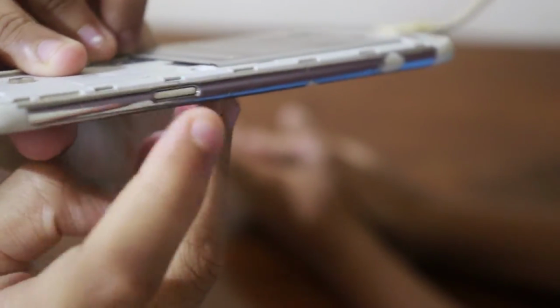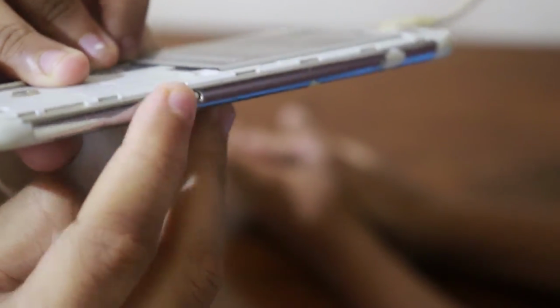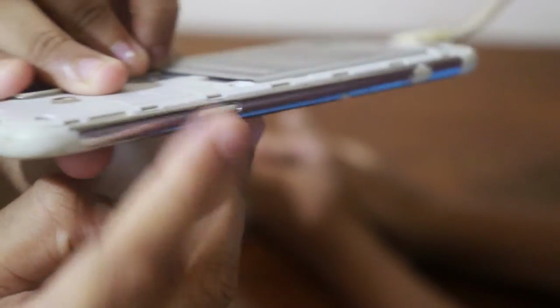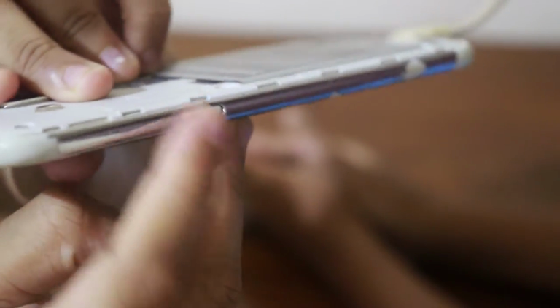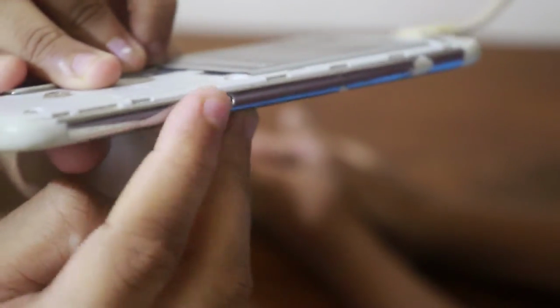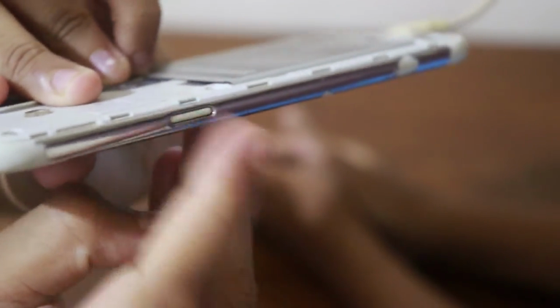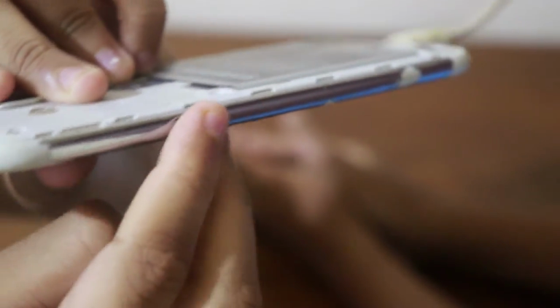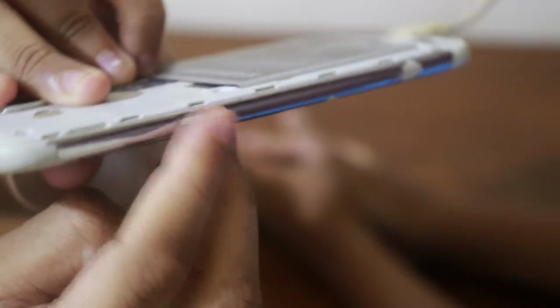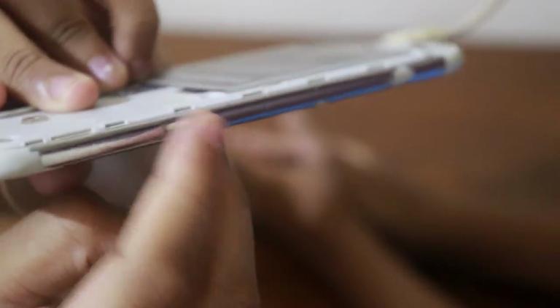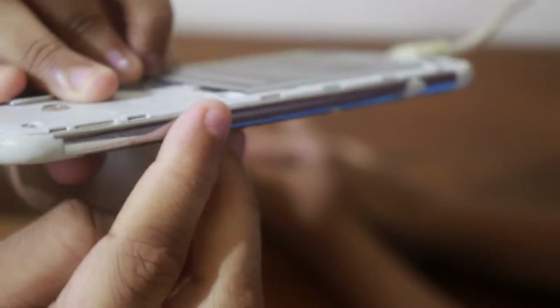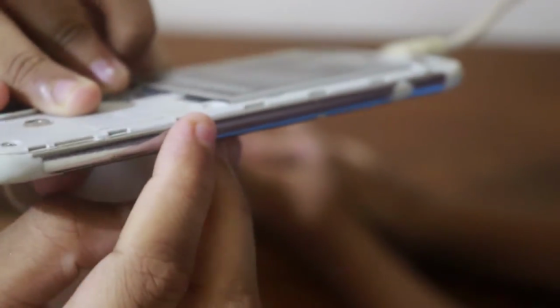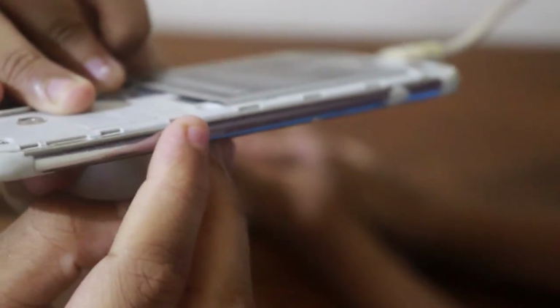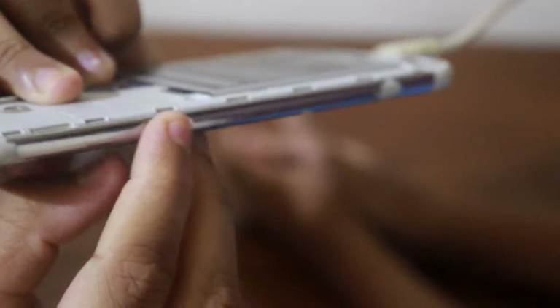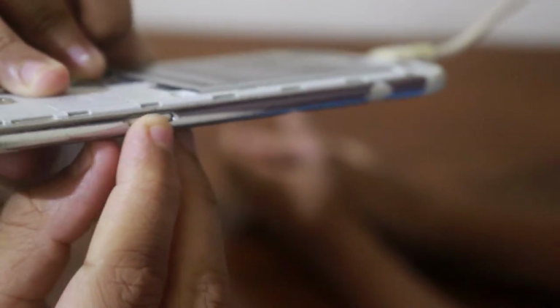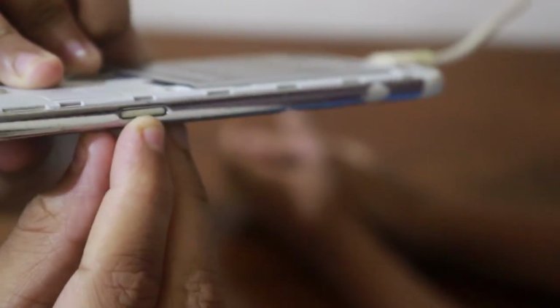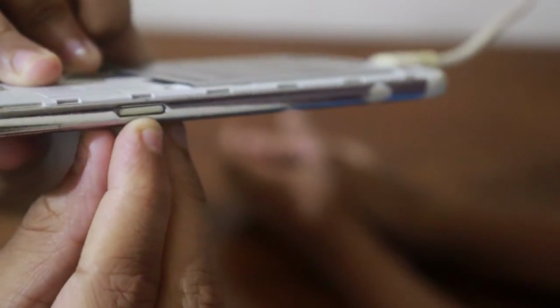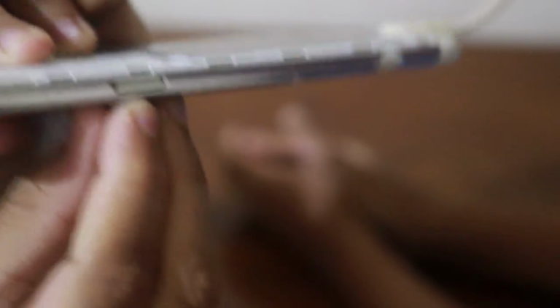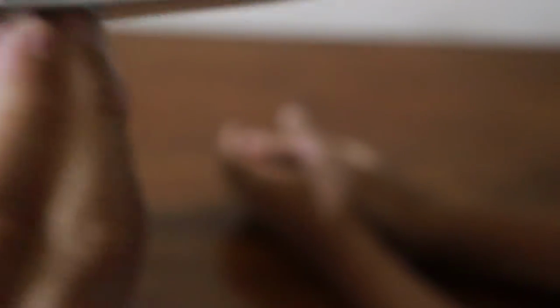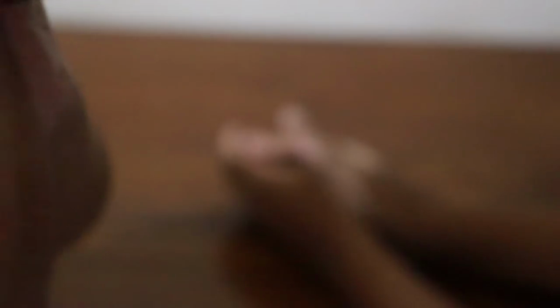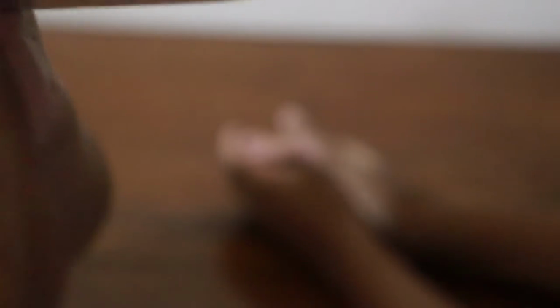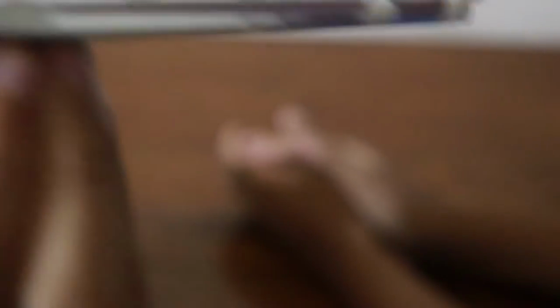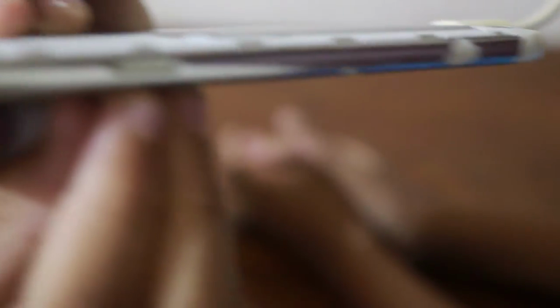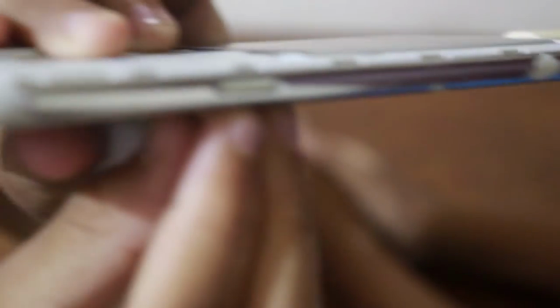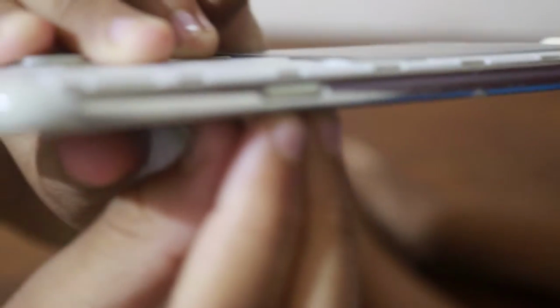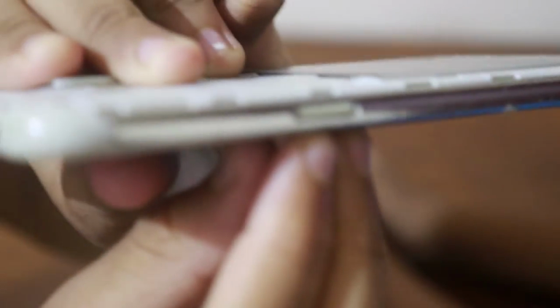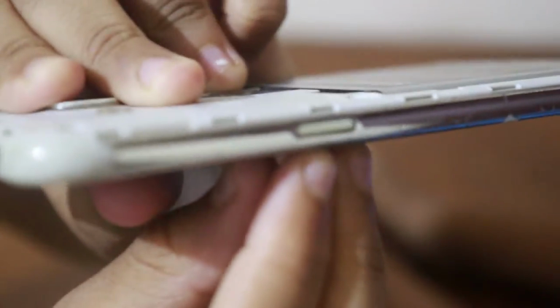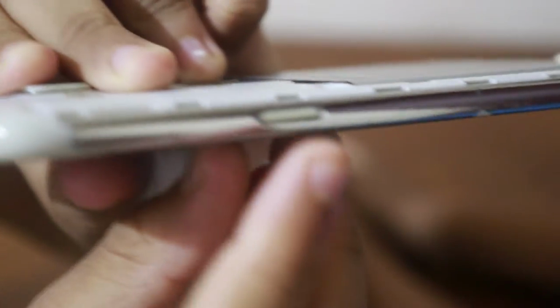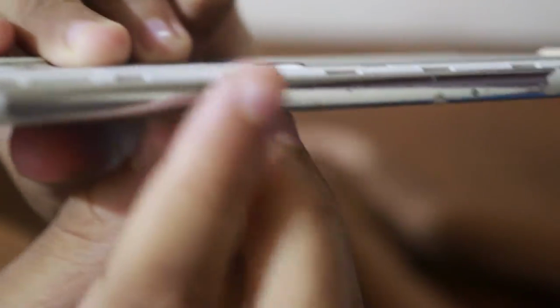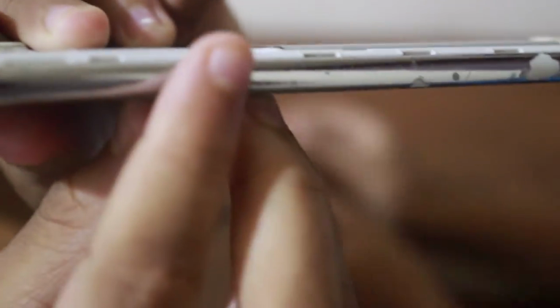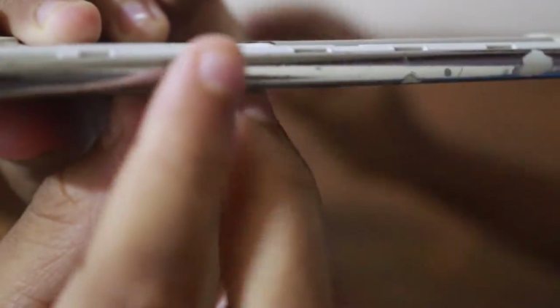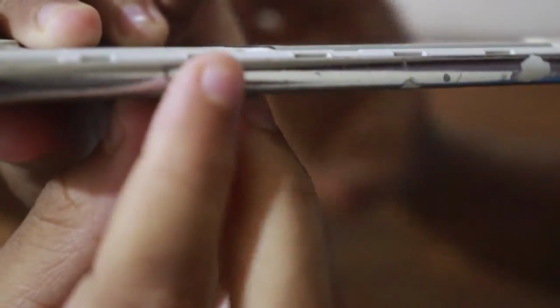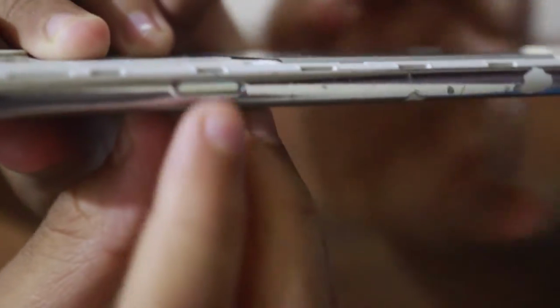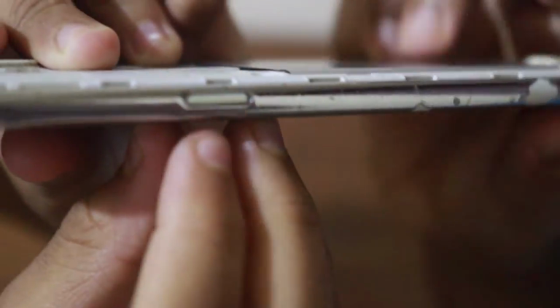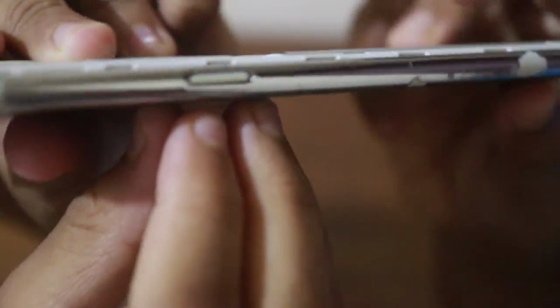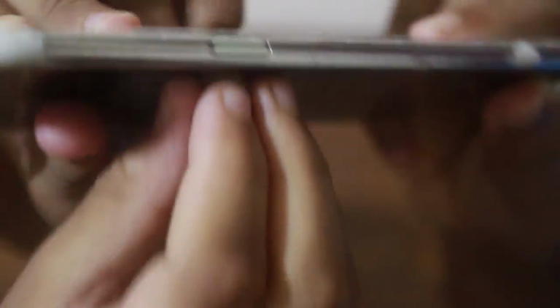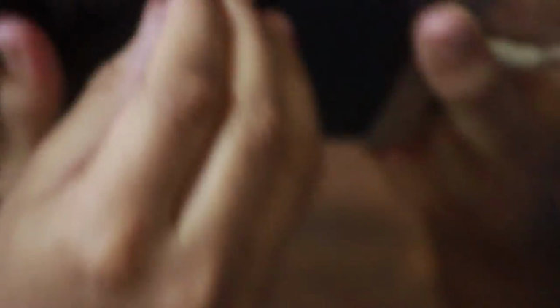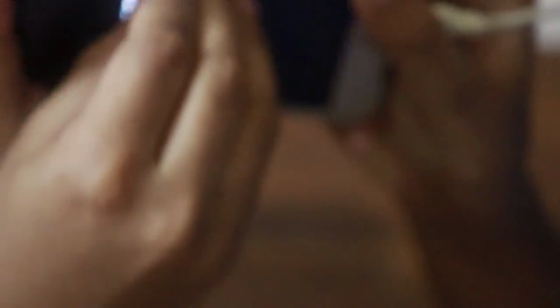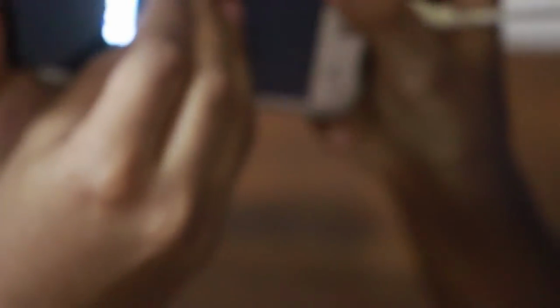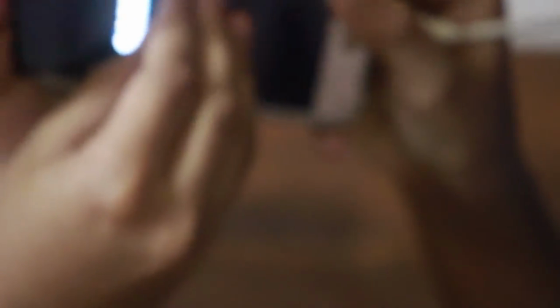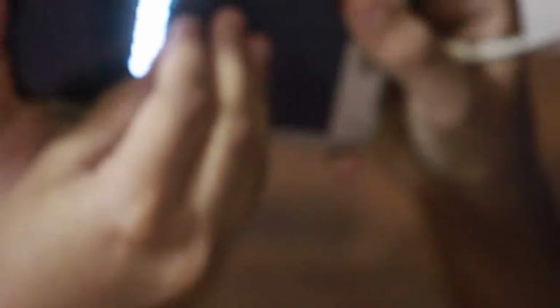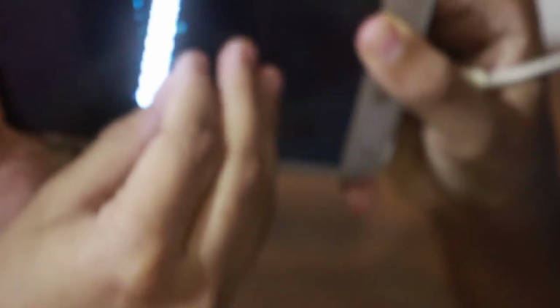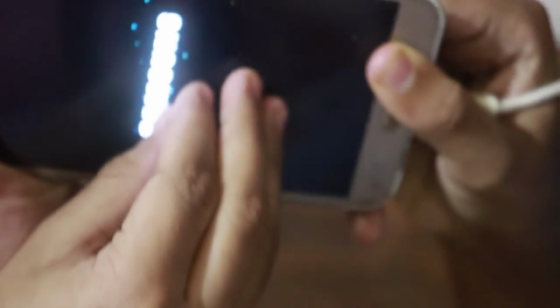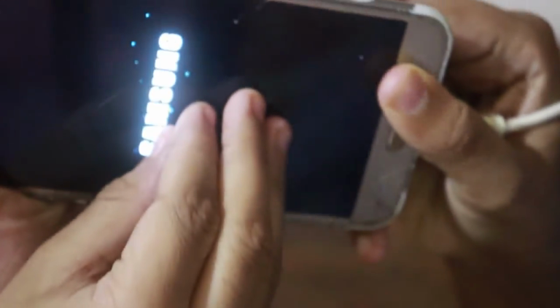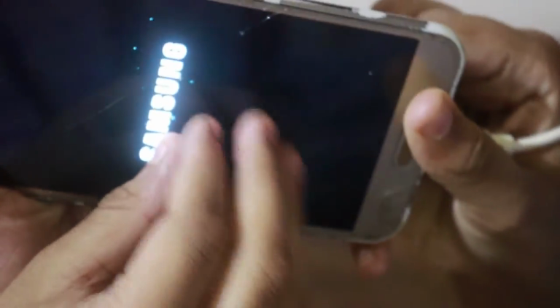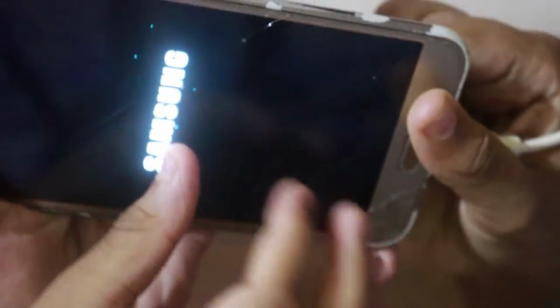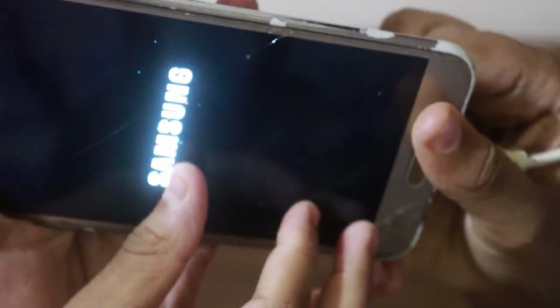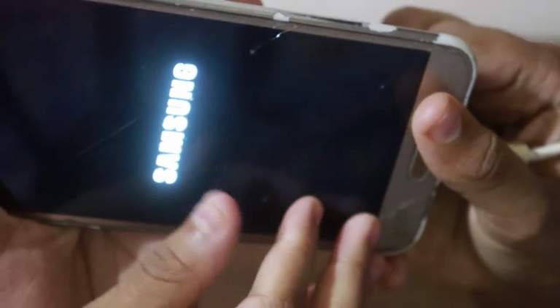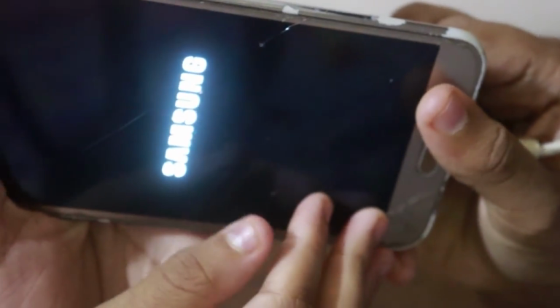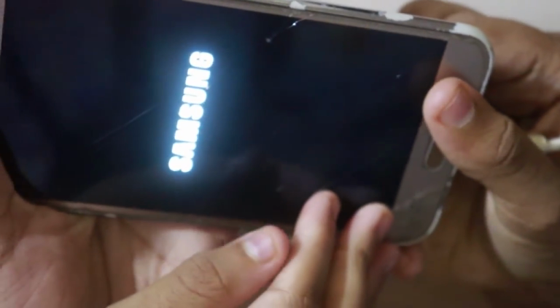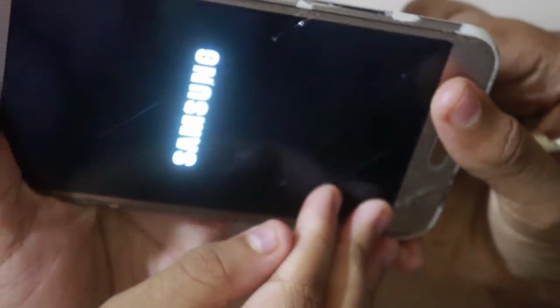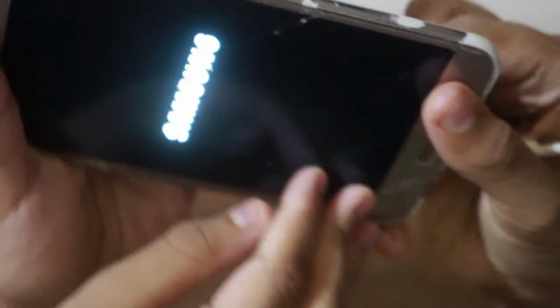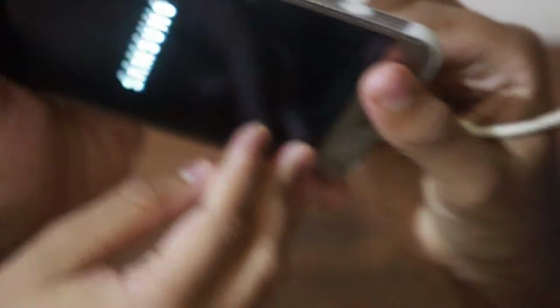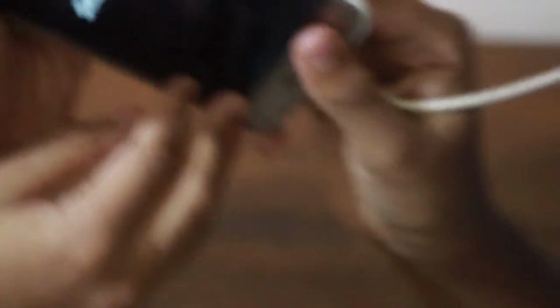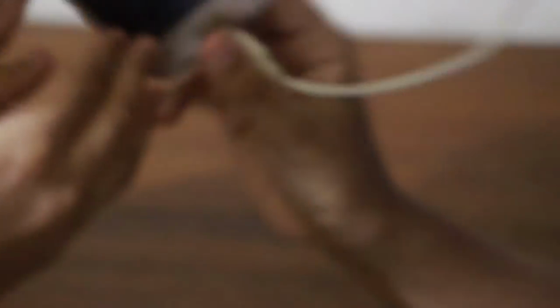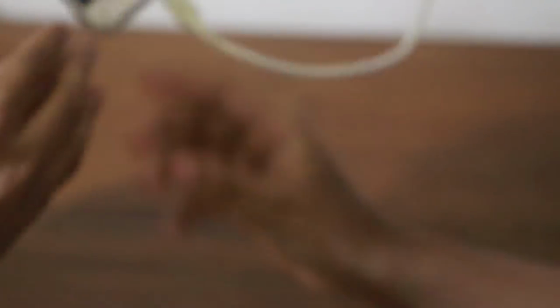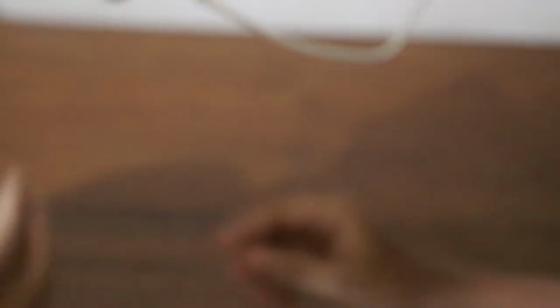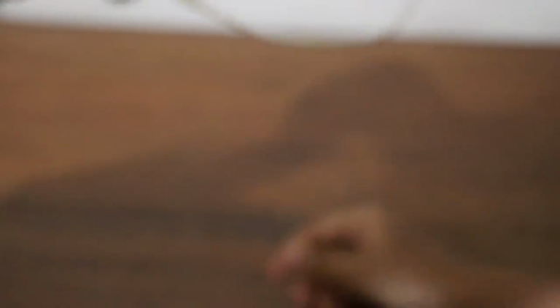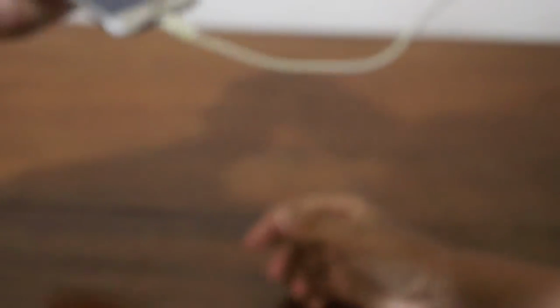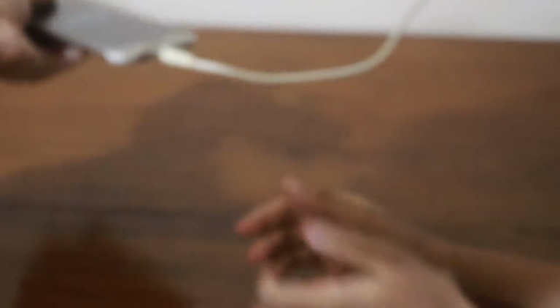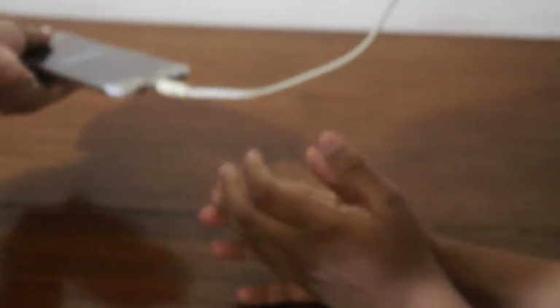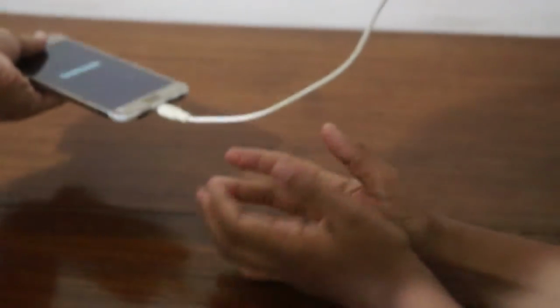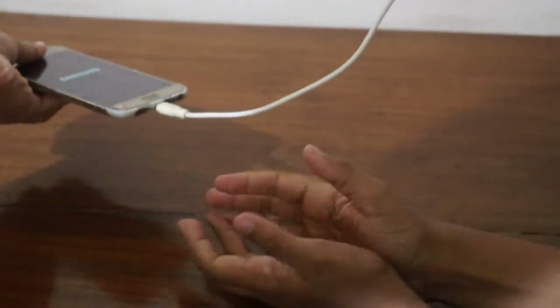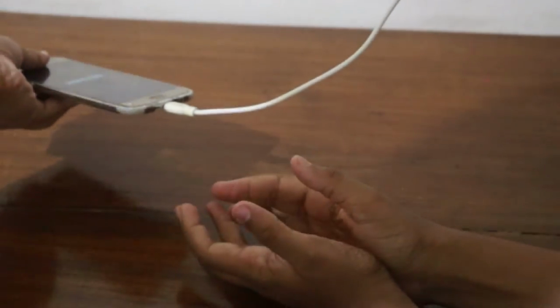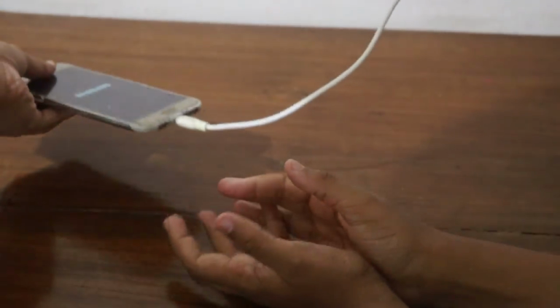This power button is not on the phone. The power button is on the phone. This is a big phone.